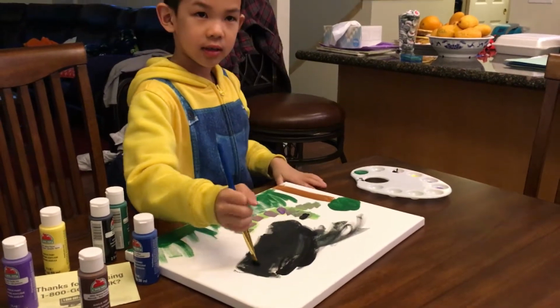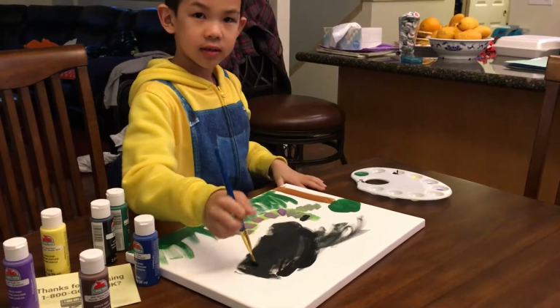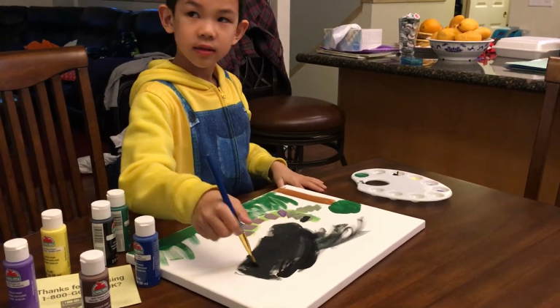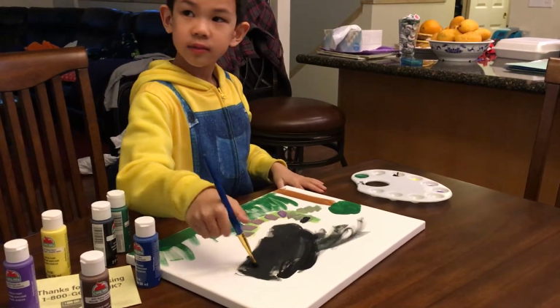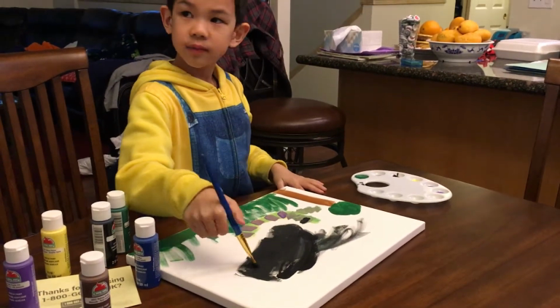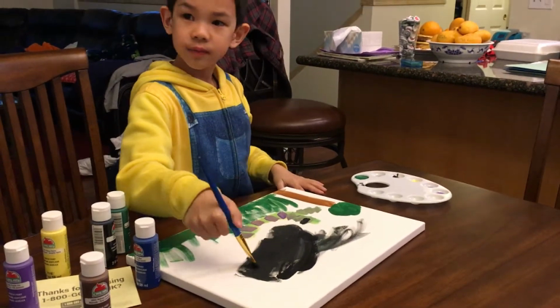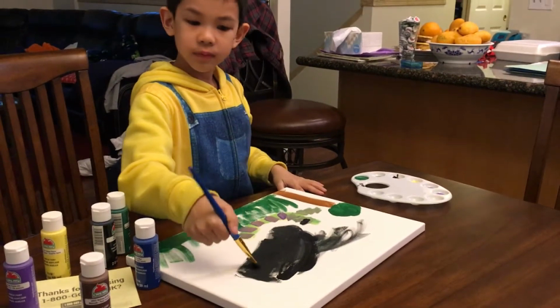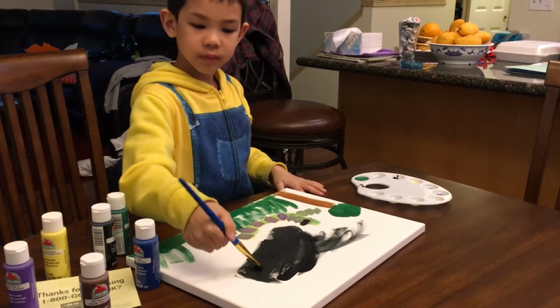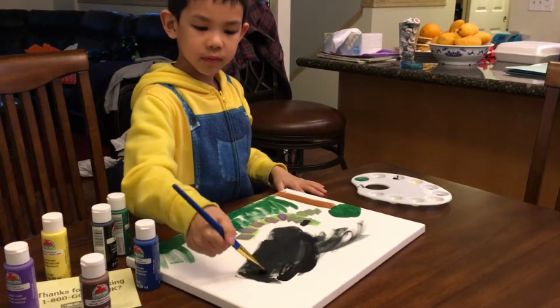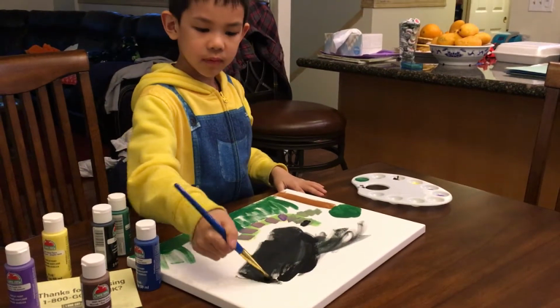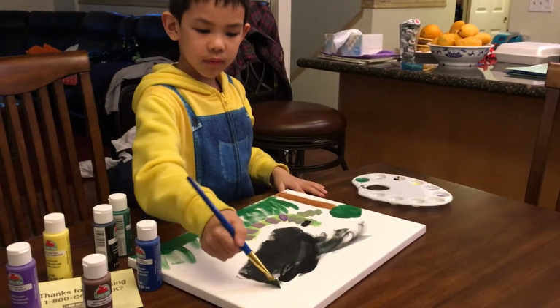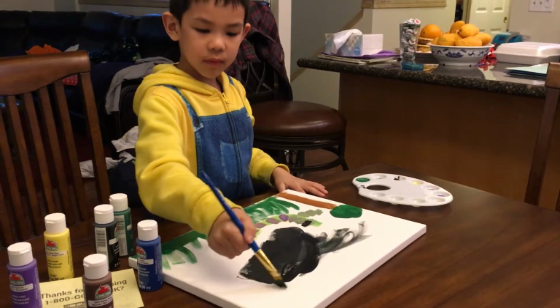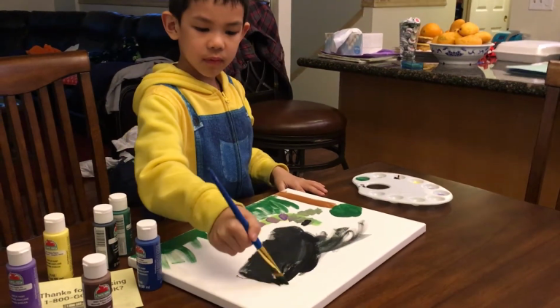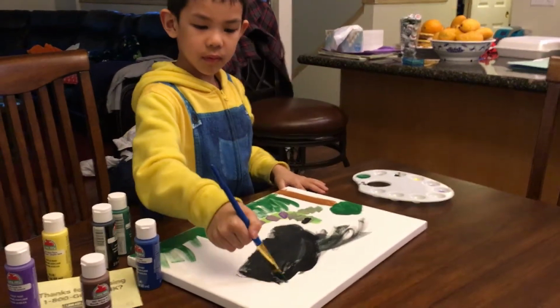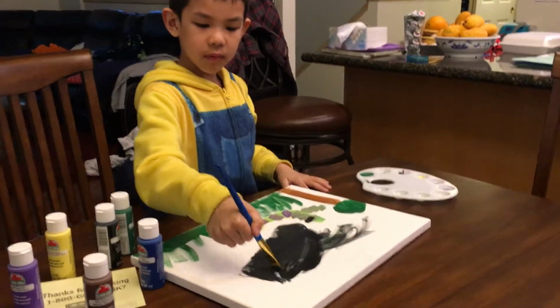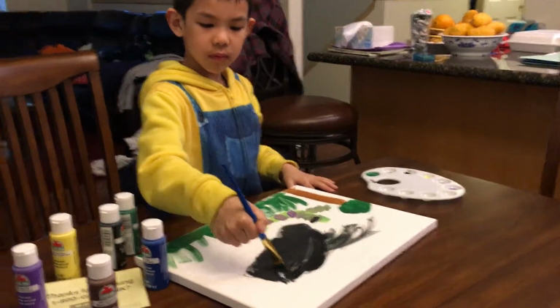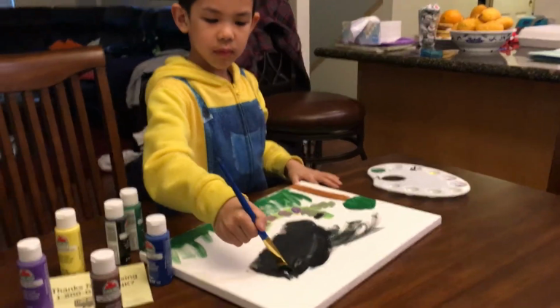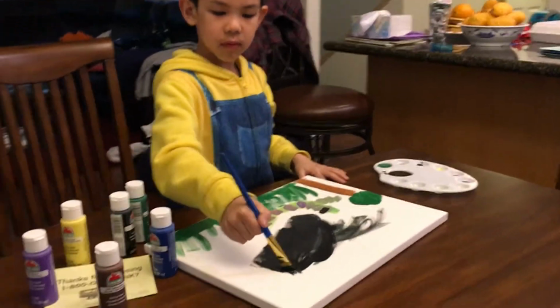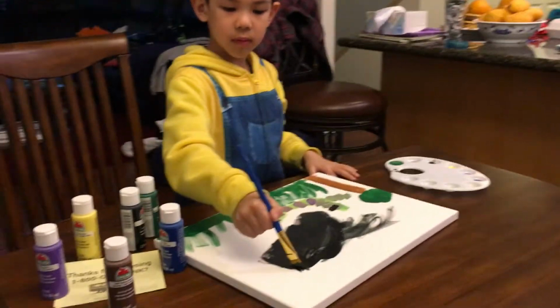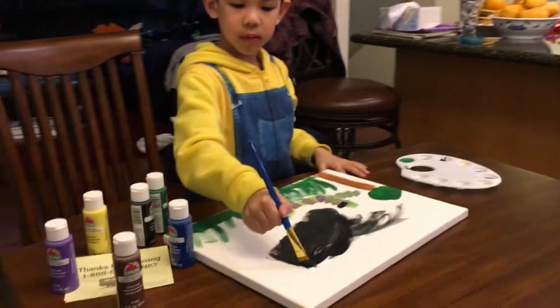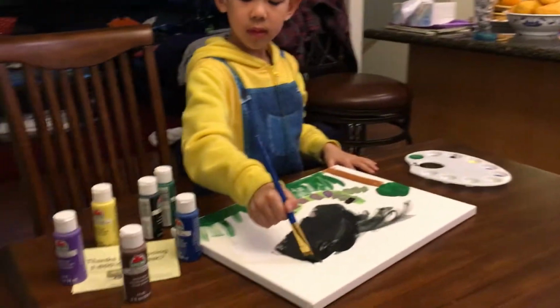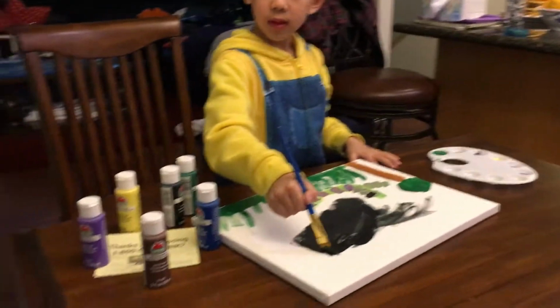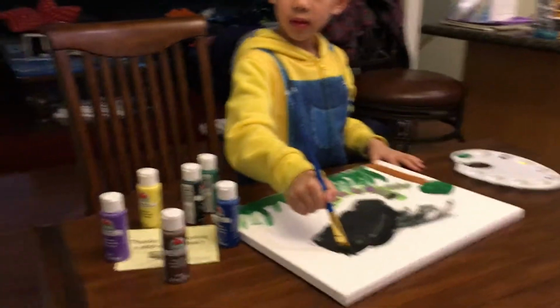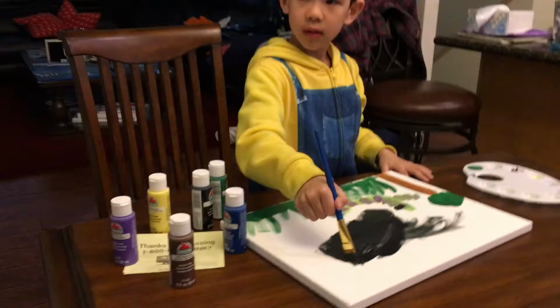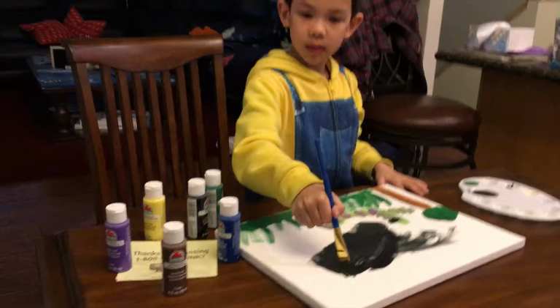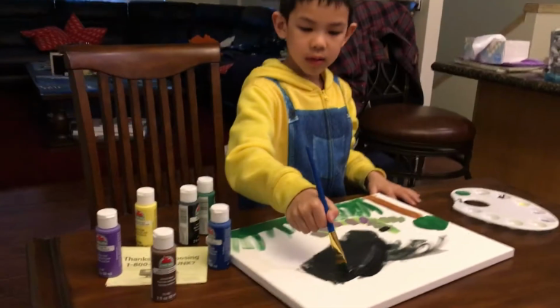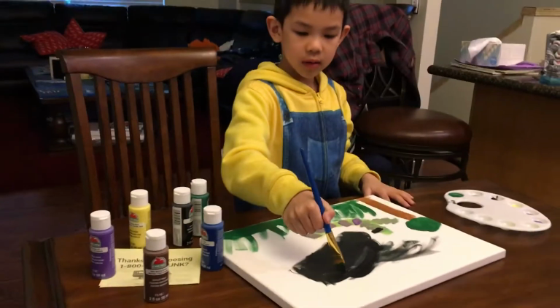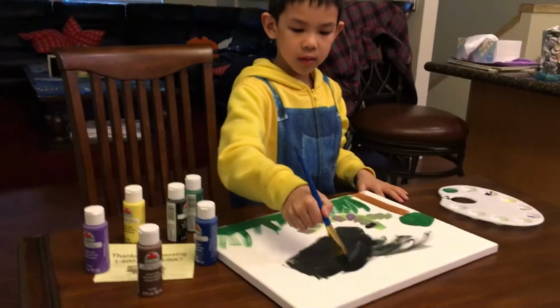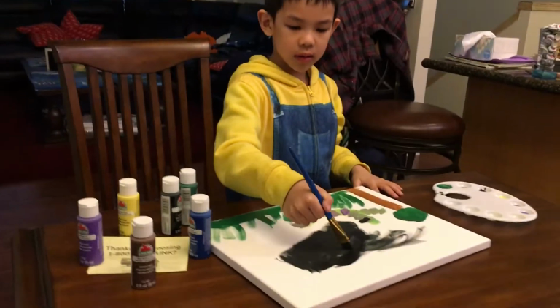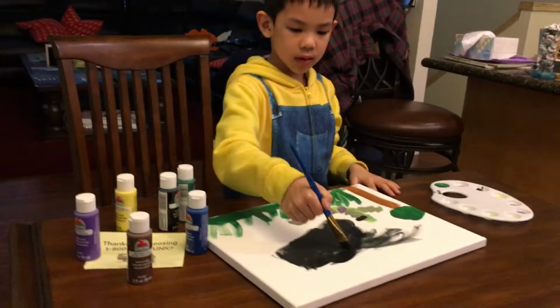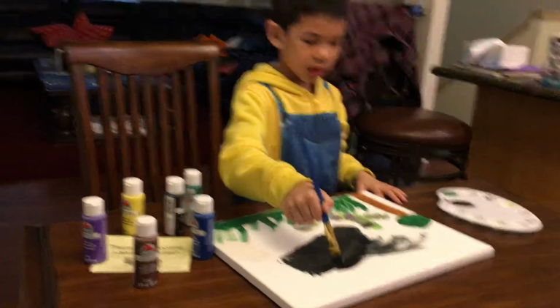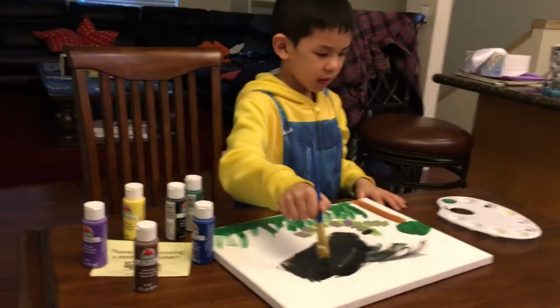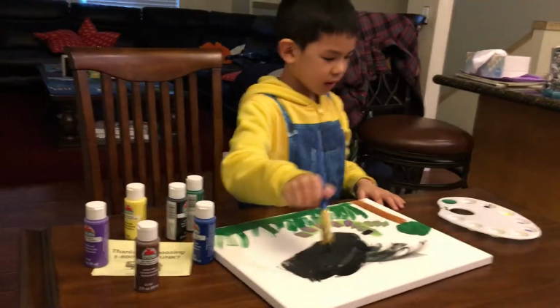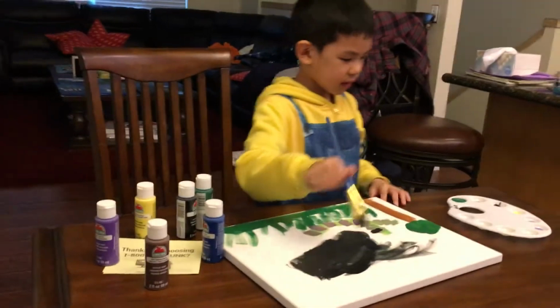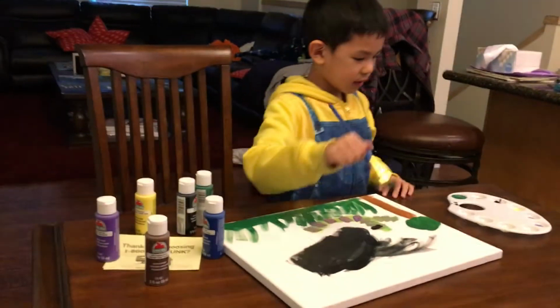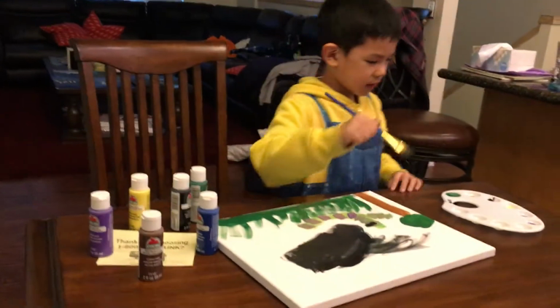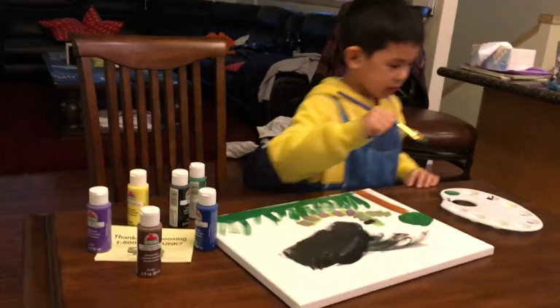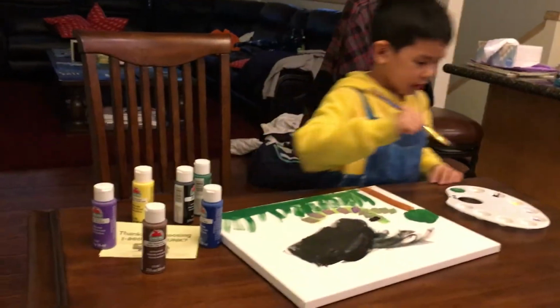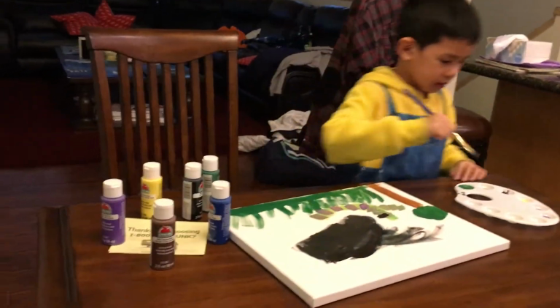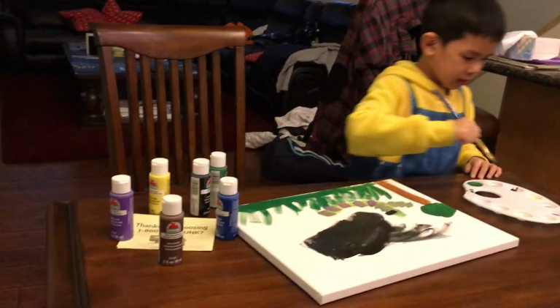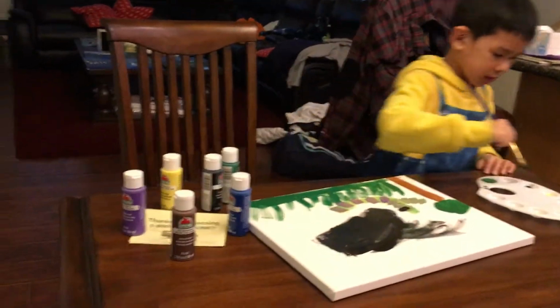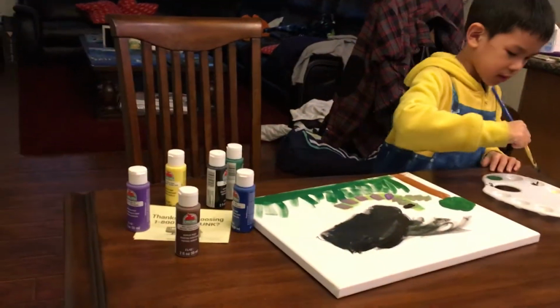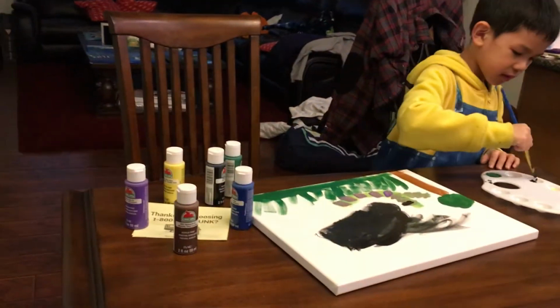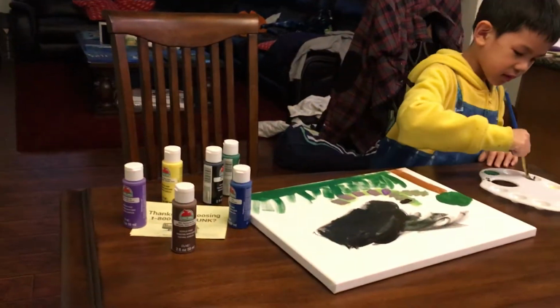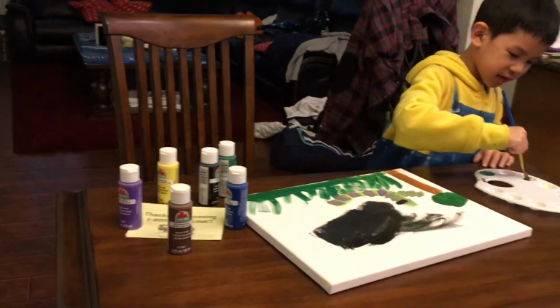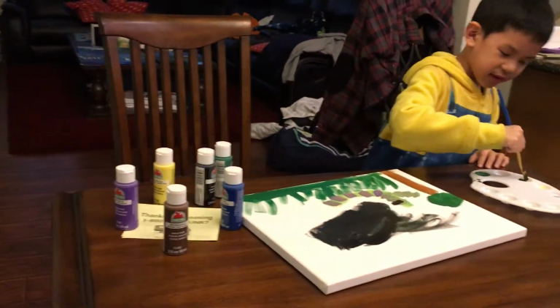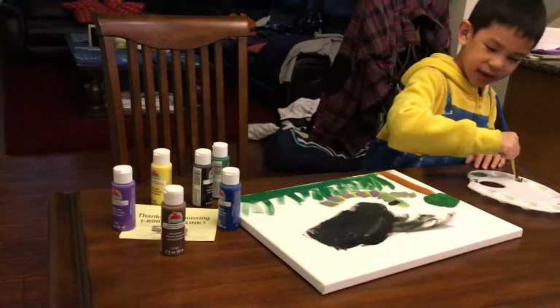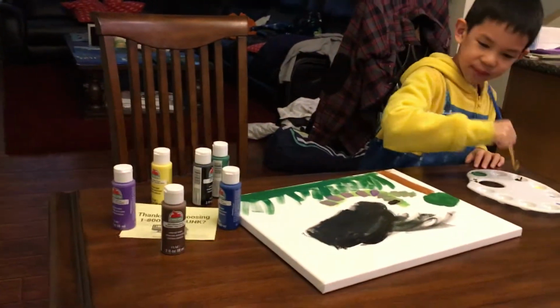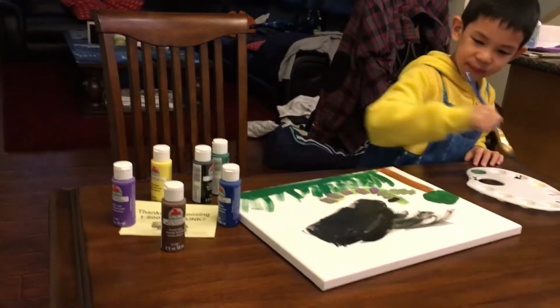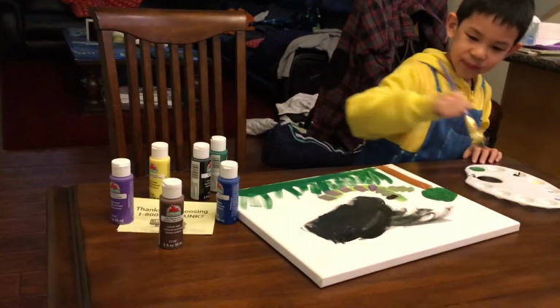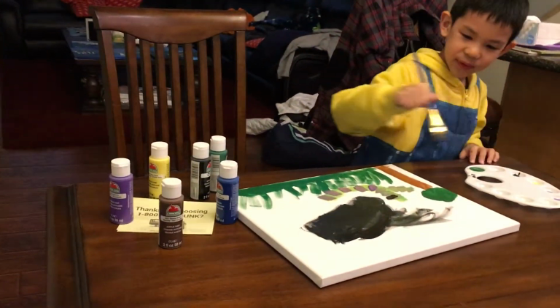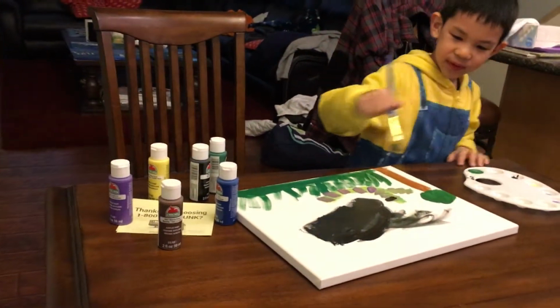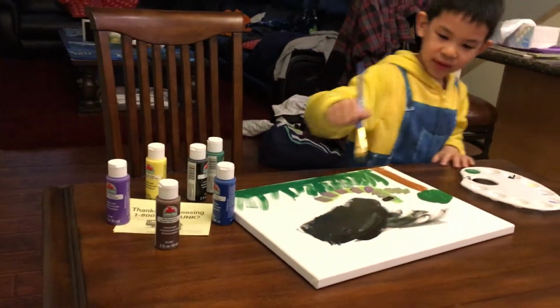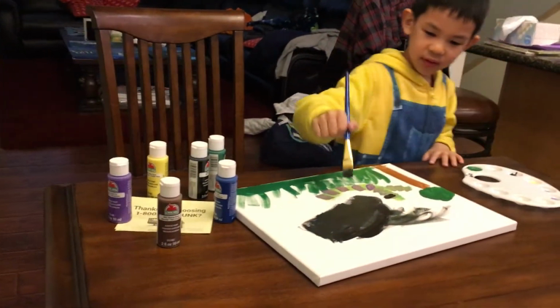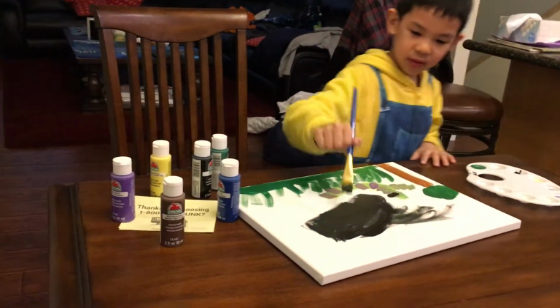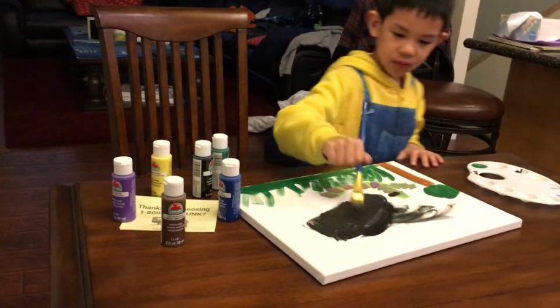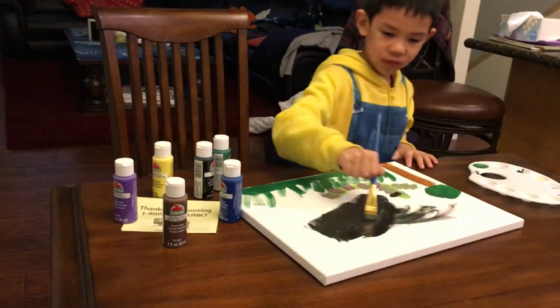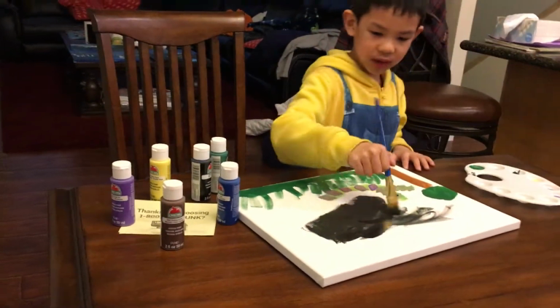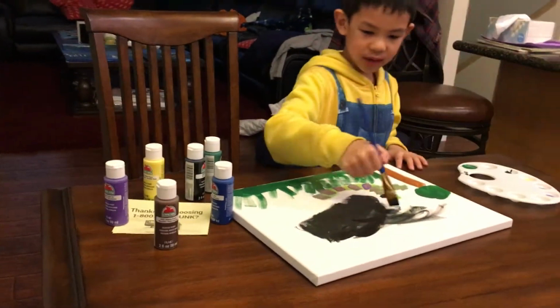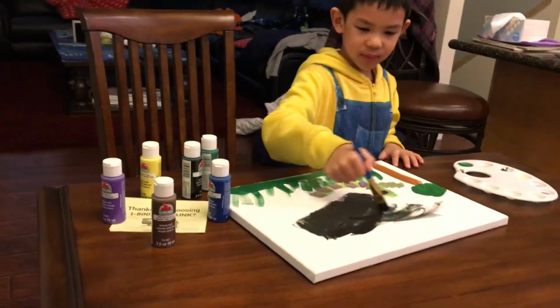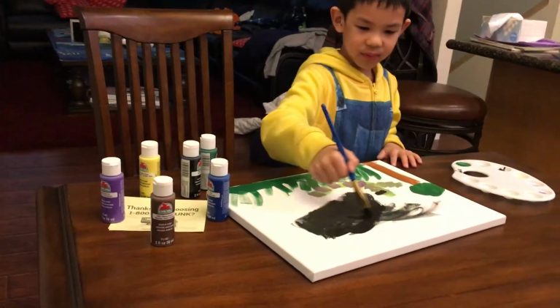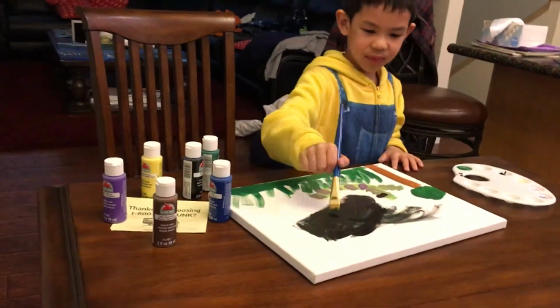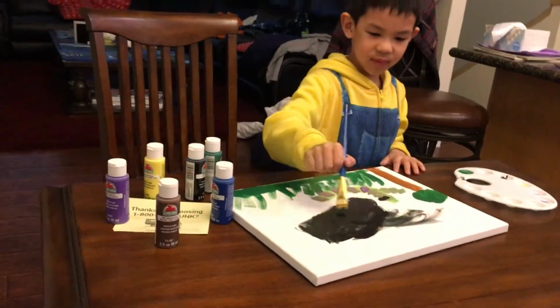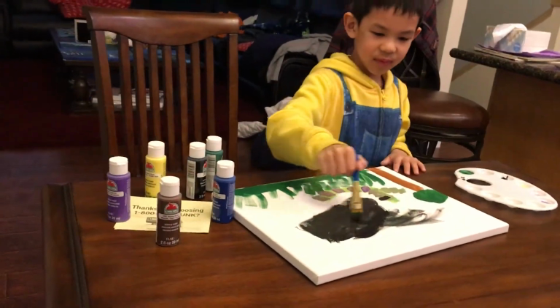Hey, do you want to be more gentle with the brush? Can you? This is only a painting.